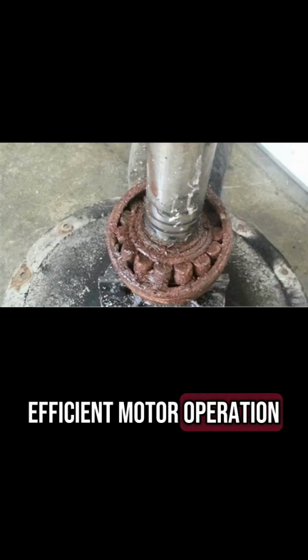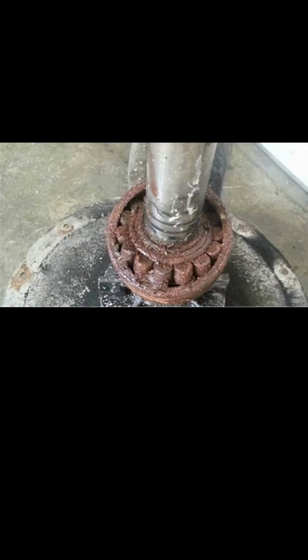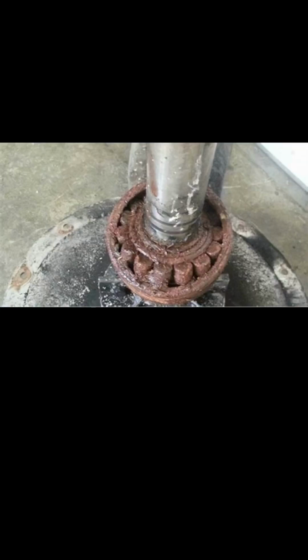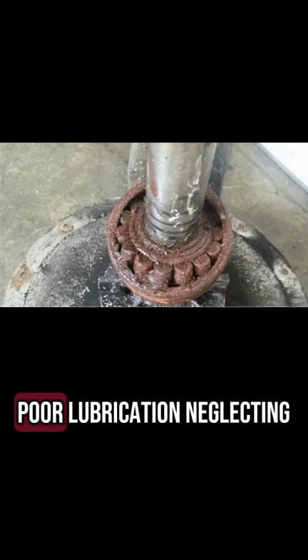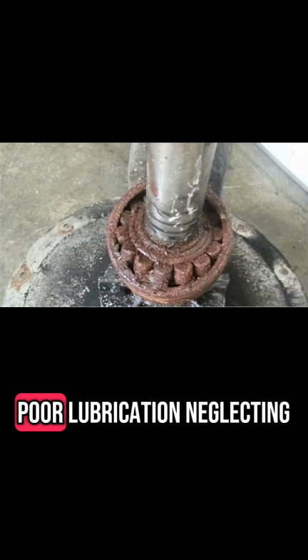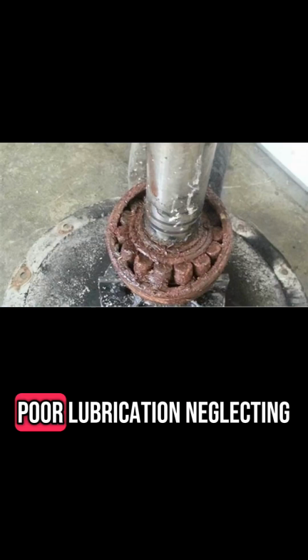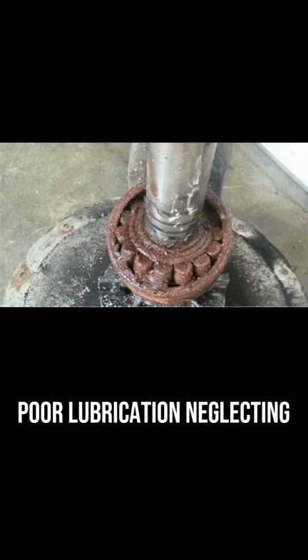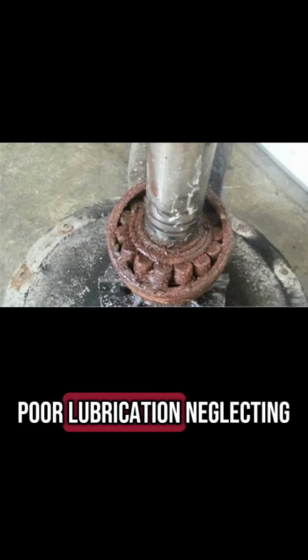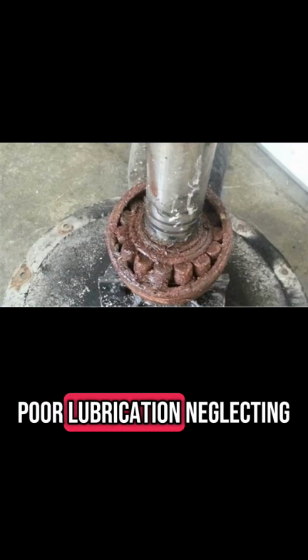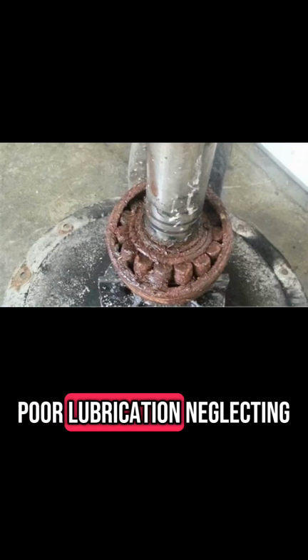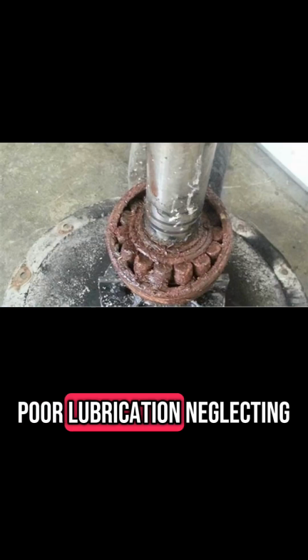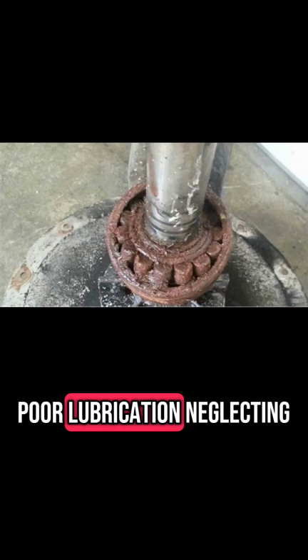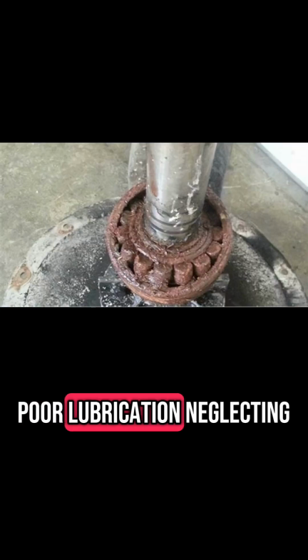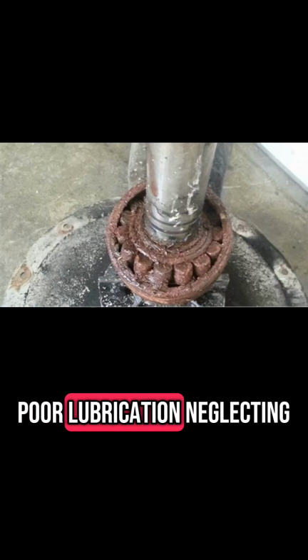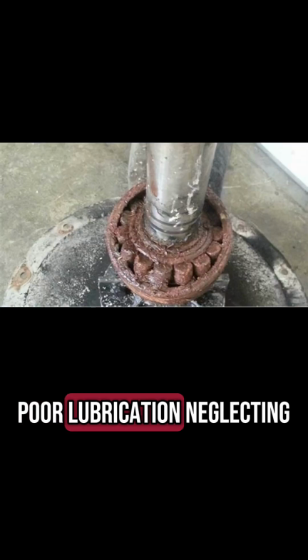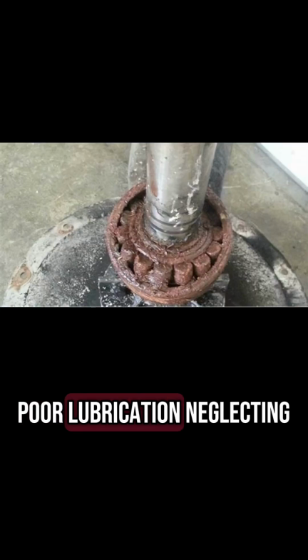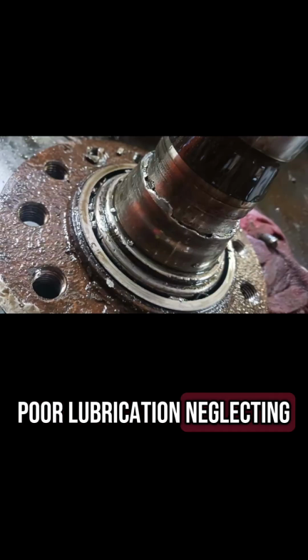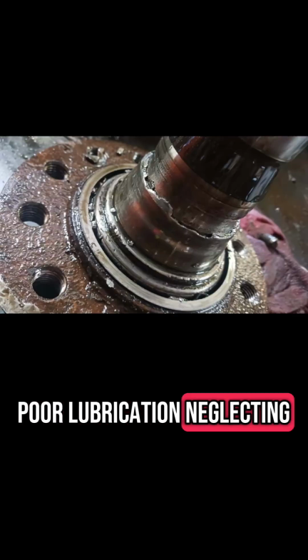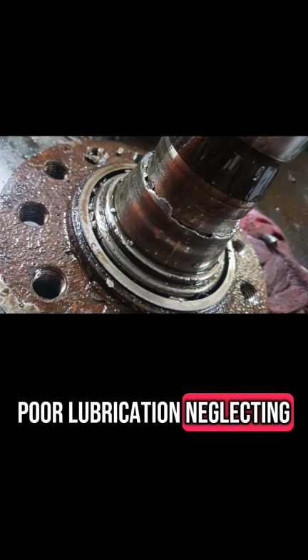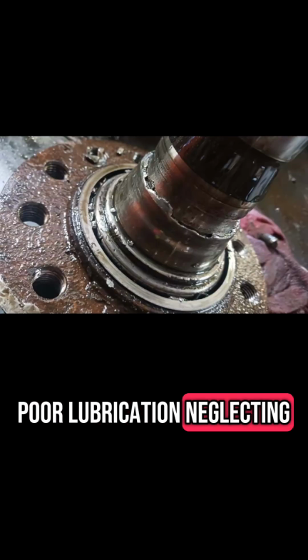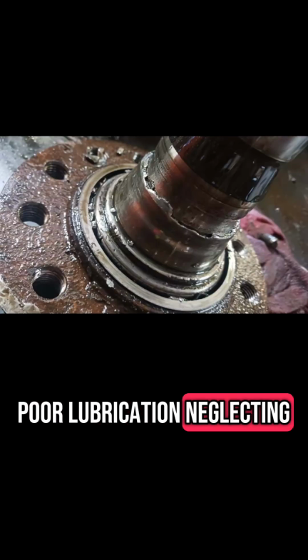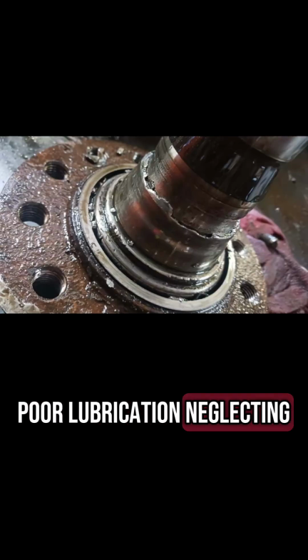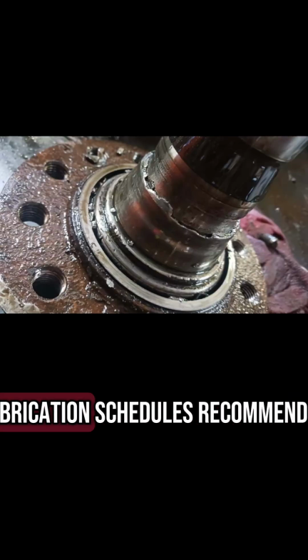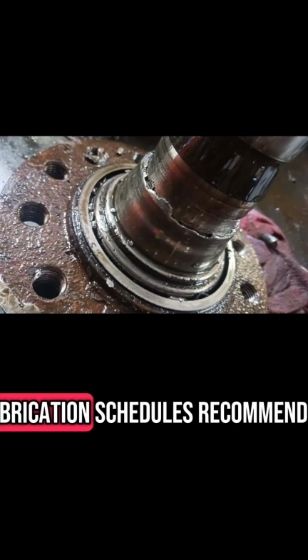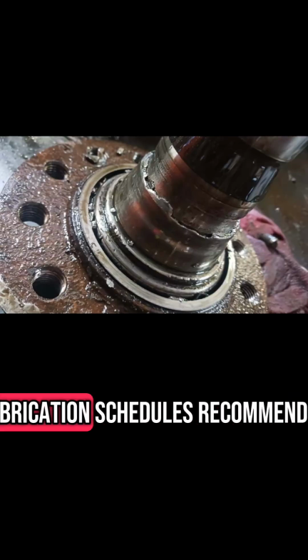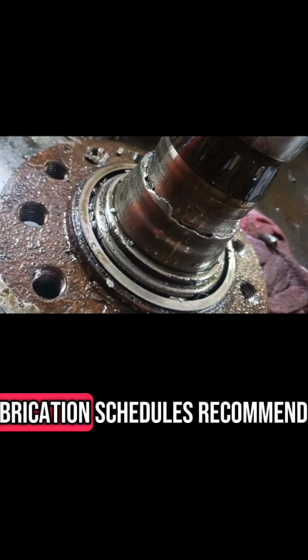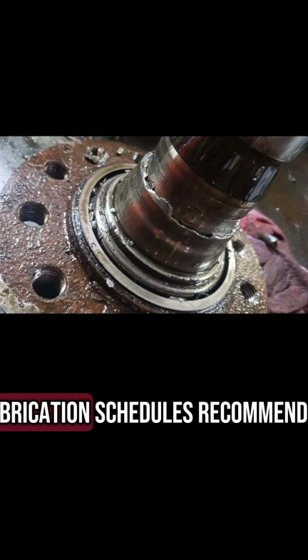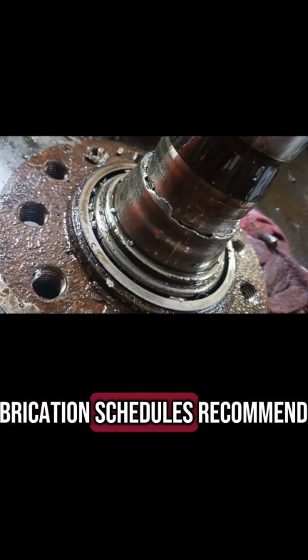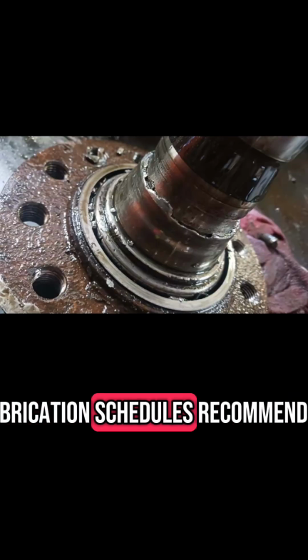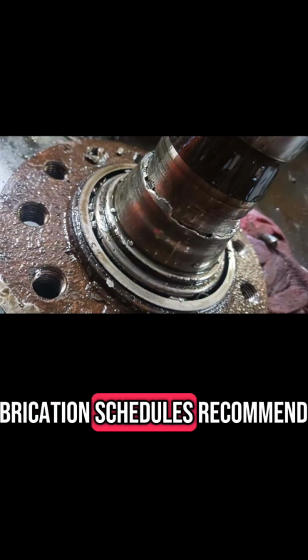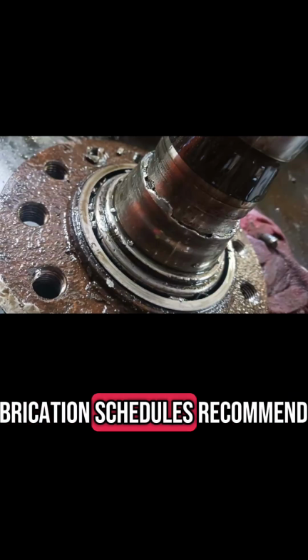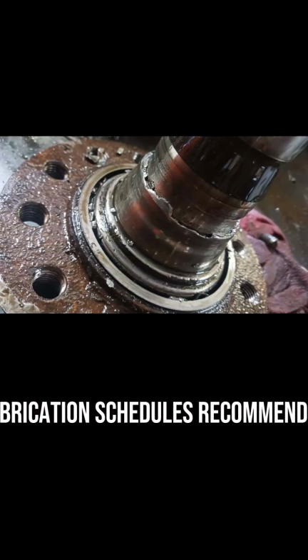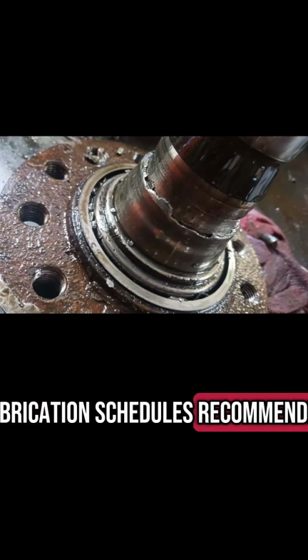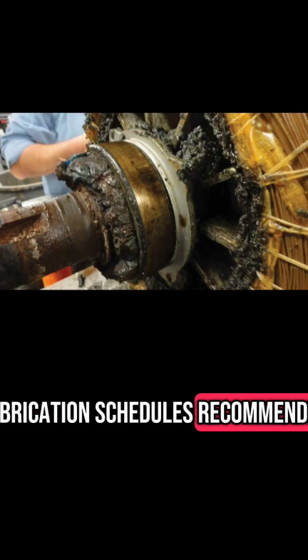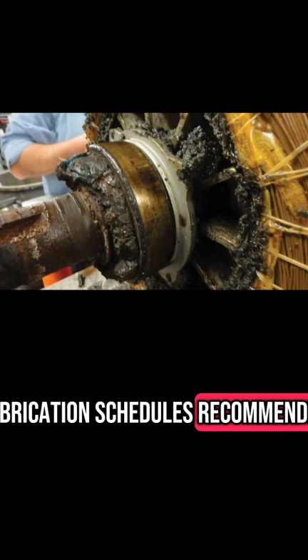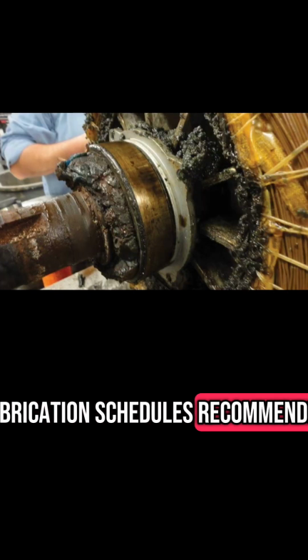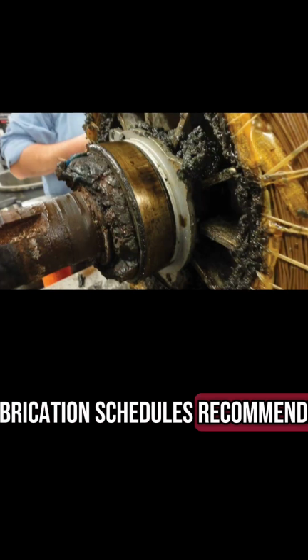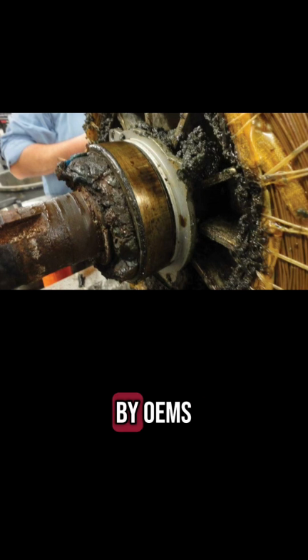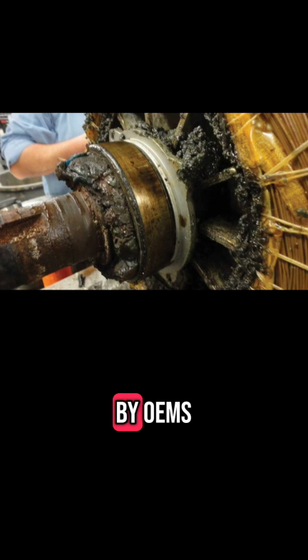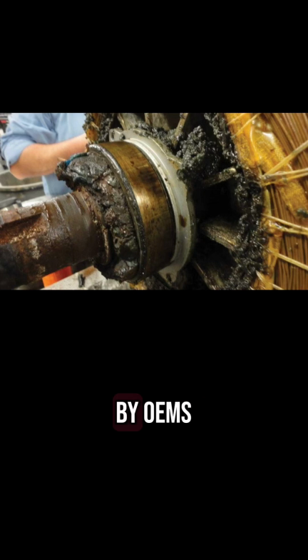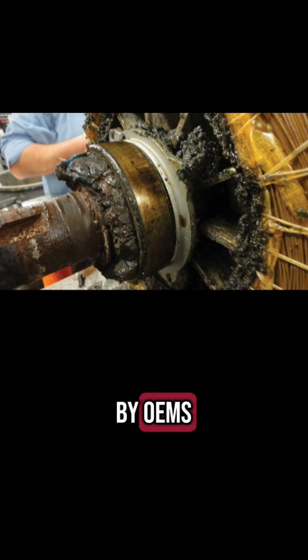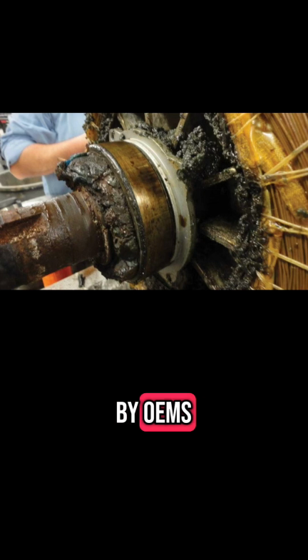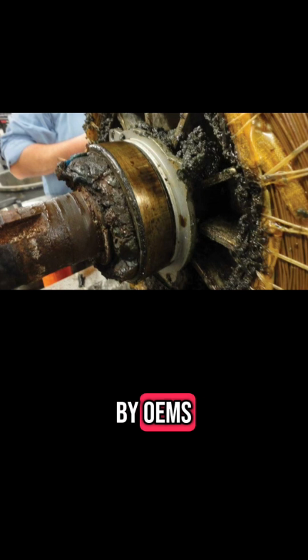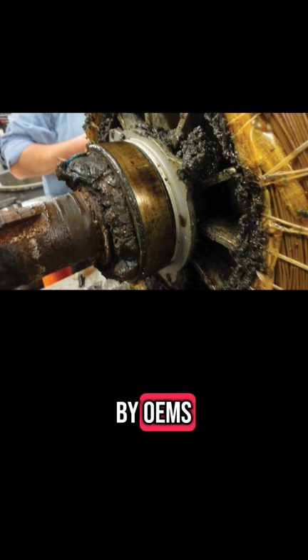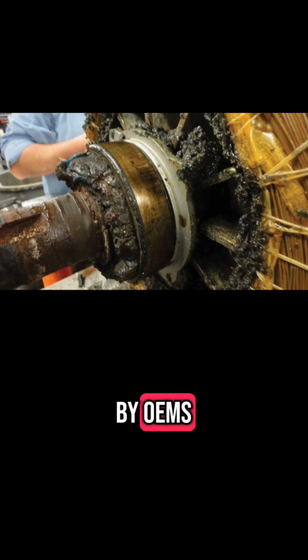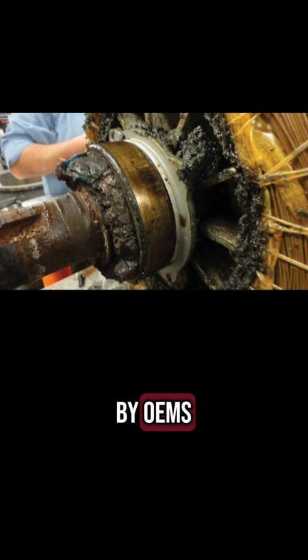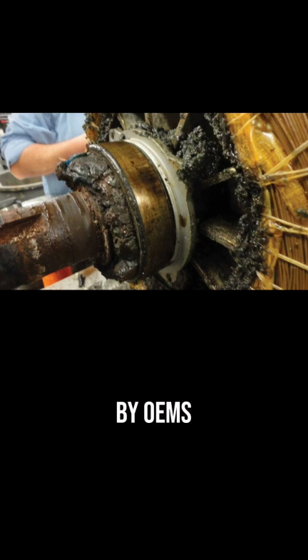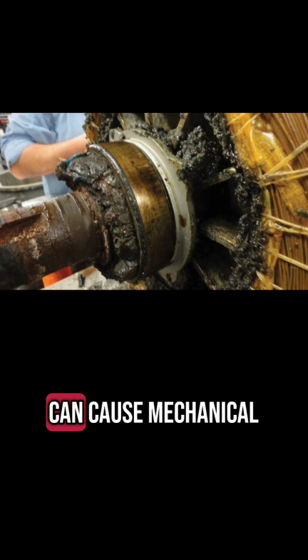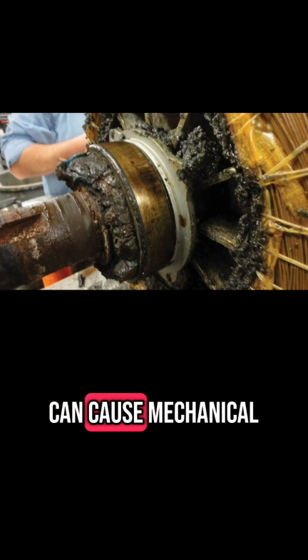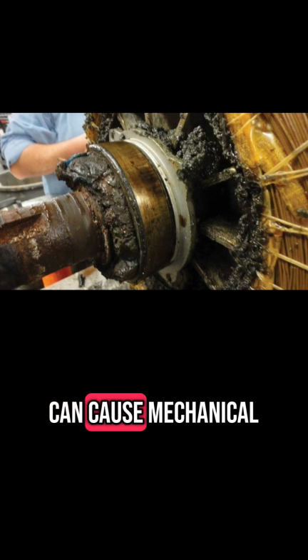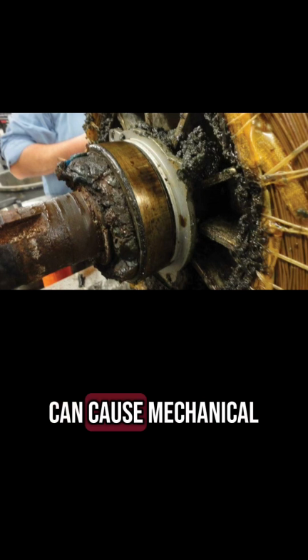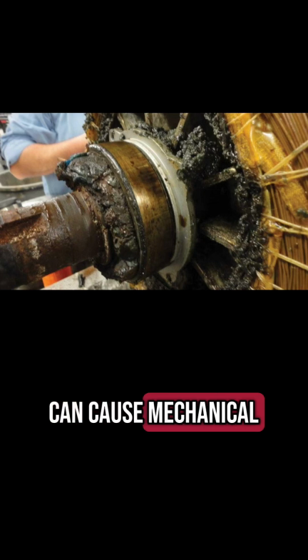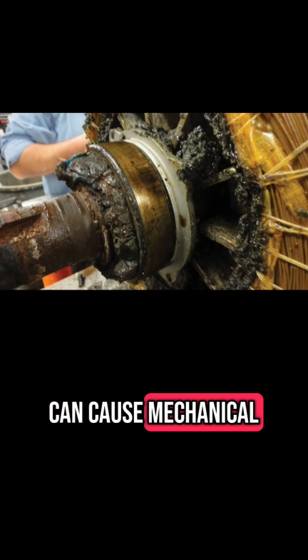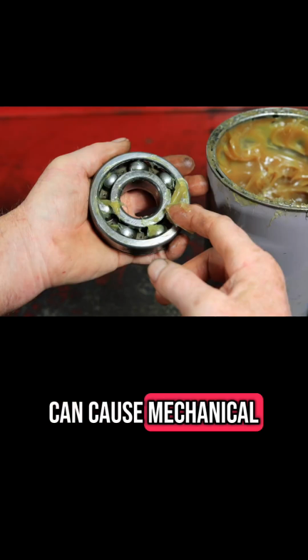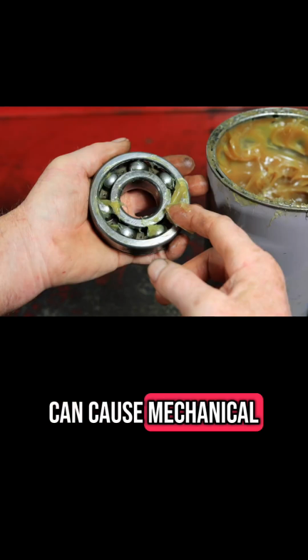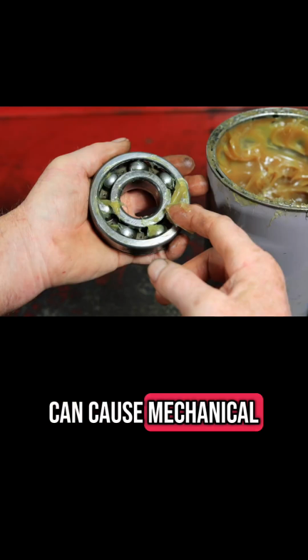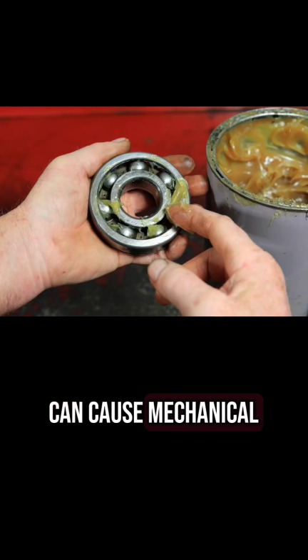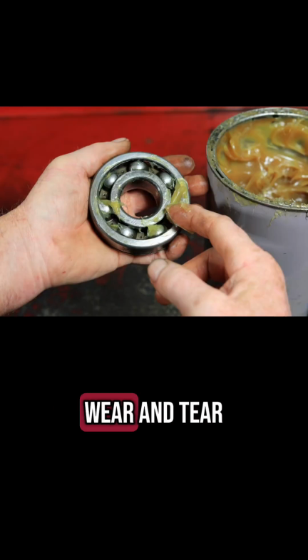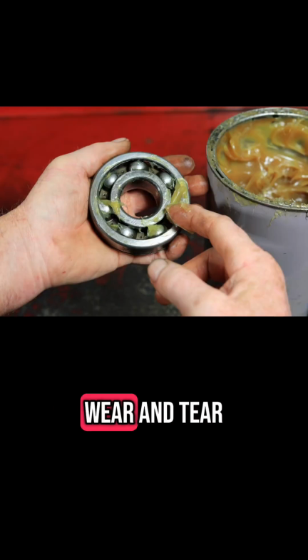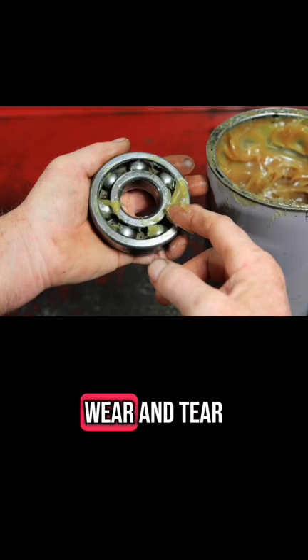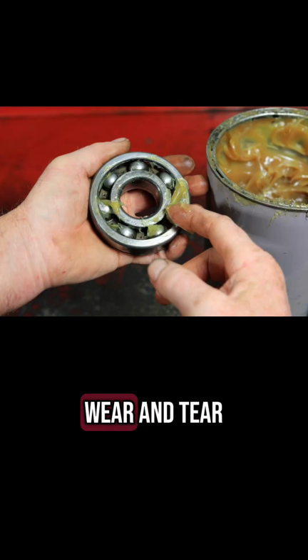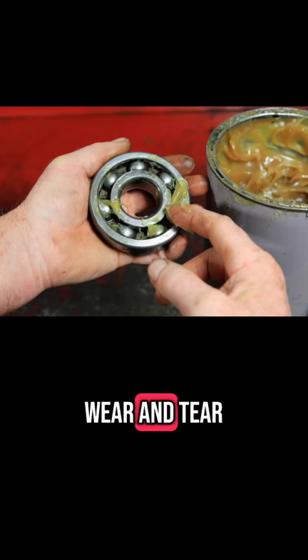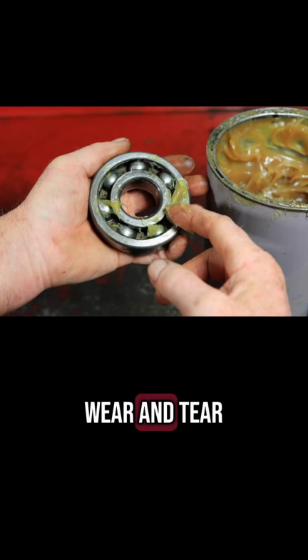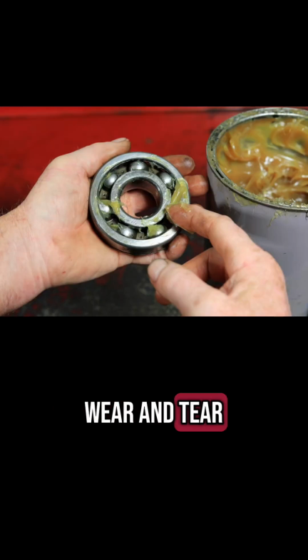Poor lubrication. Neglecting lubrication schedules recommended by OEMs can cause mechanical wear and tear.